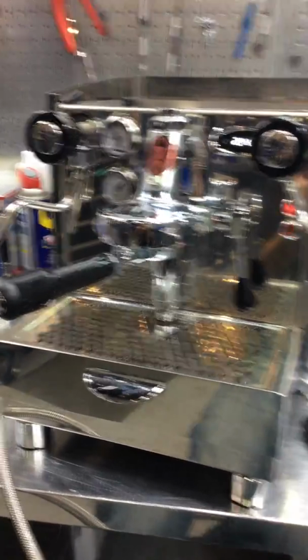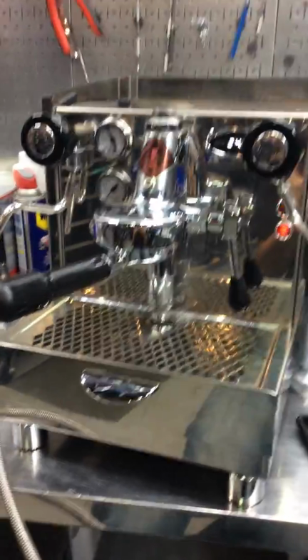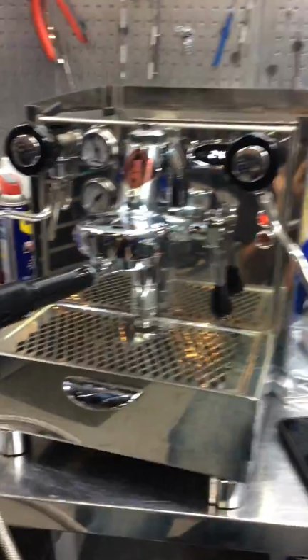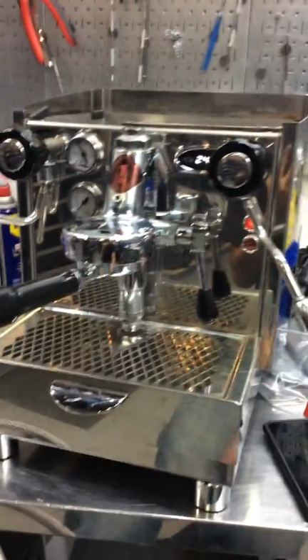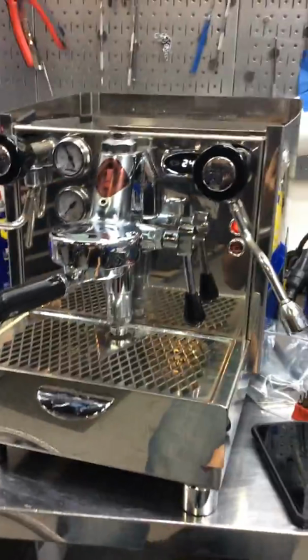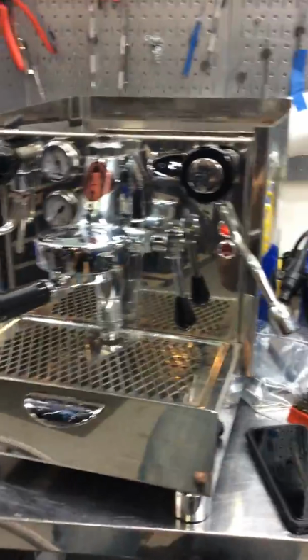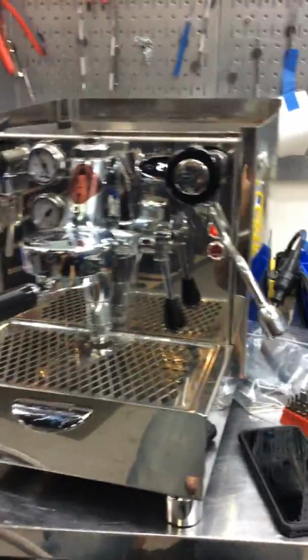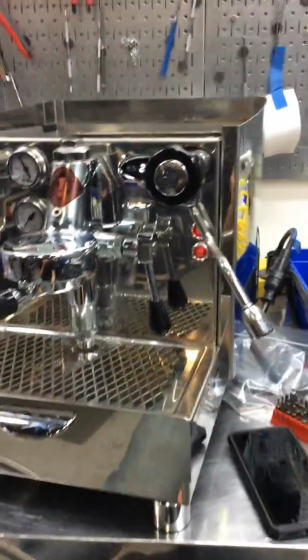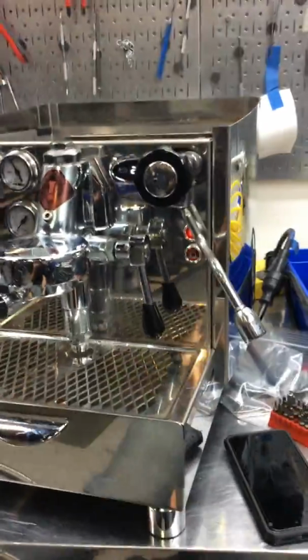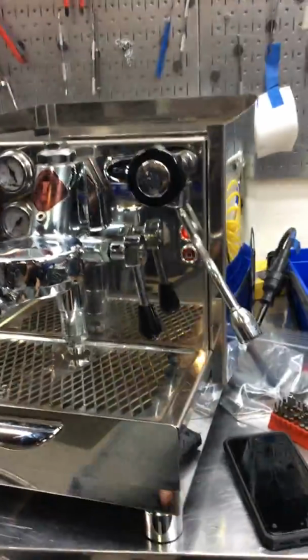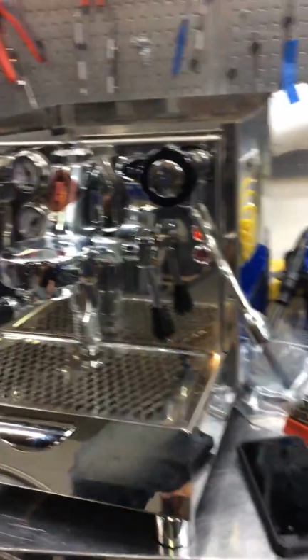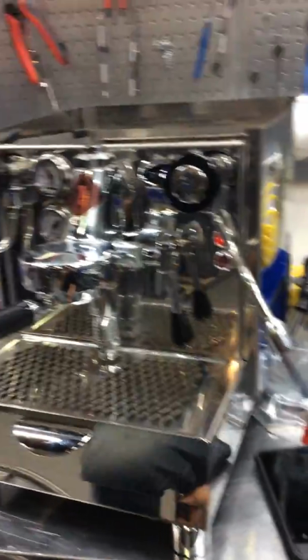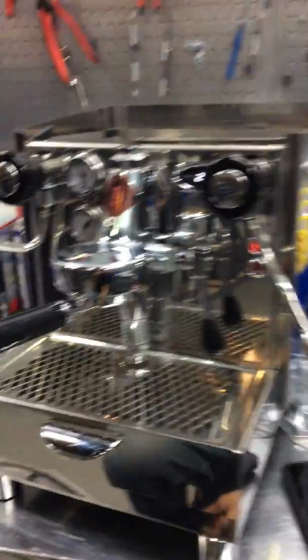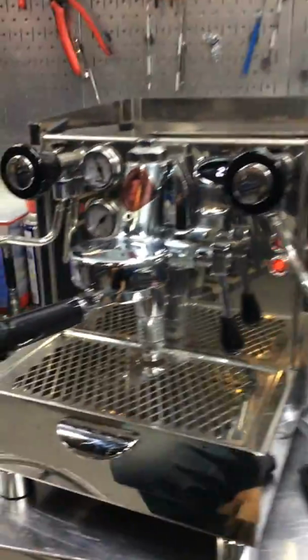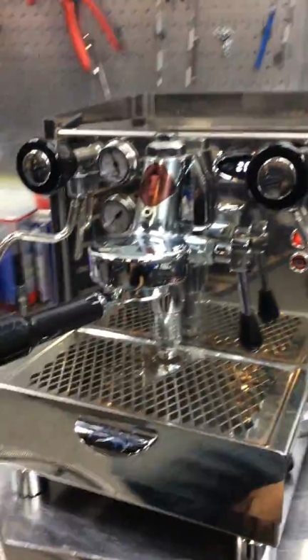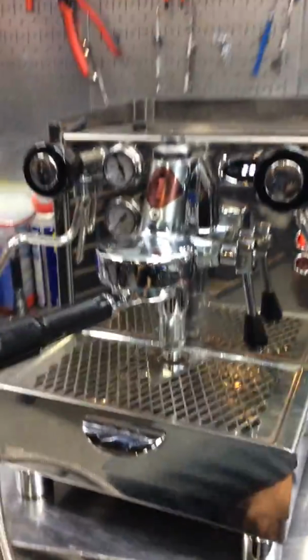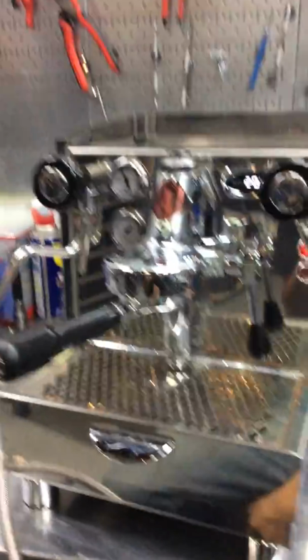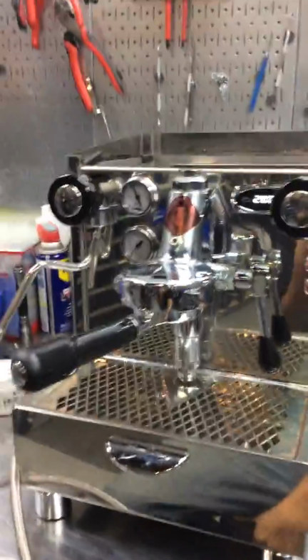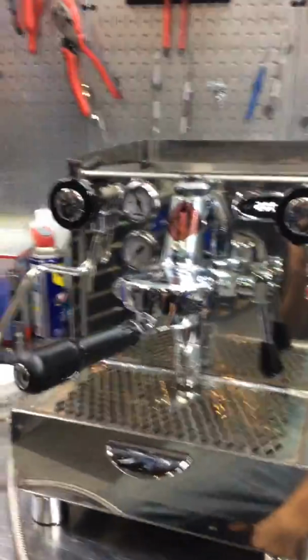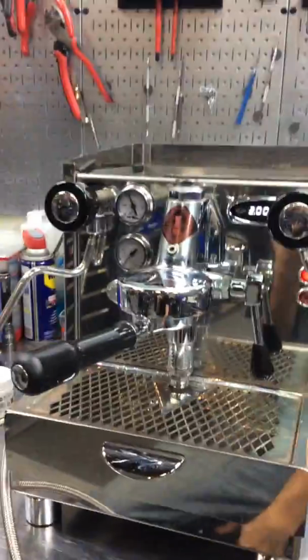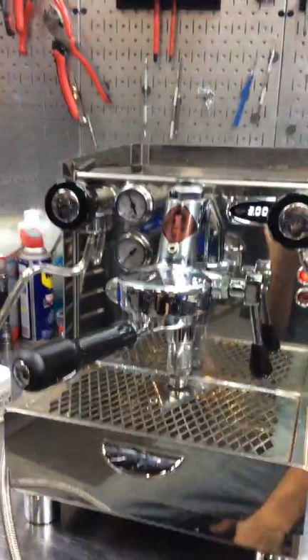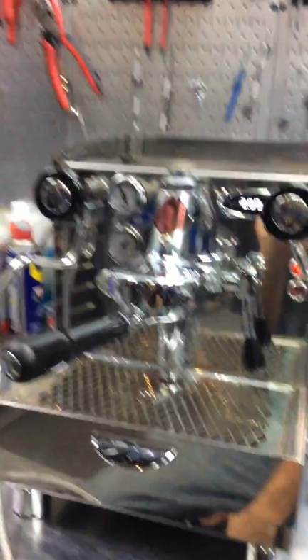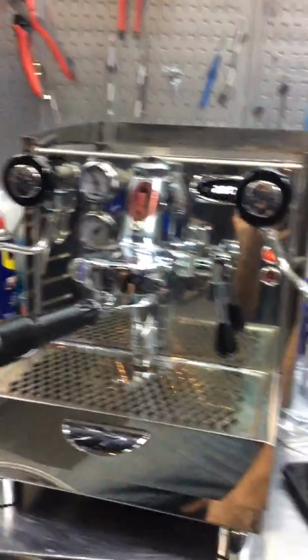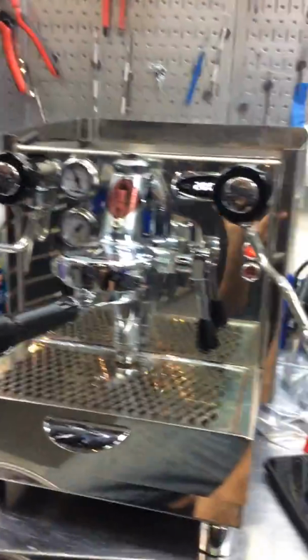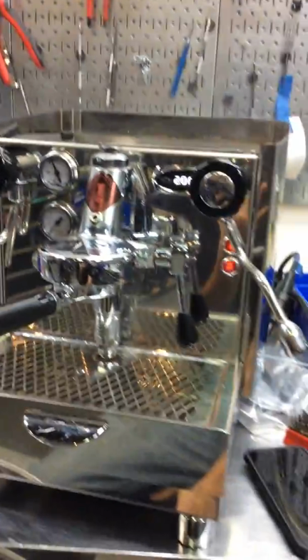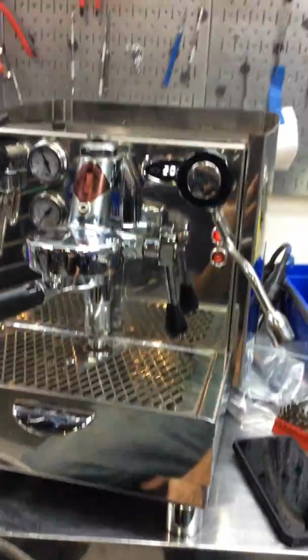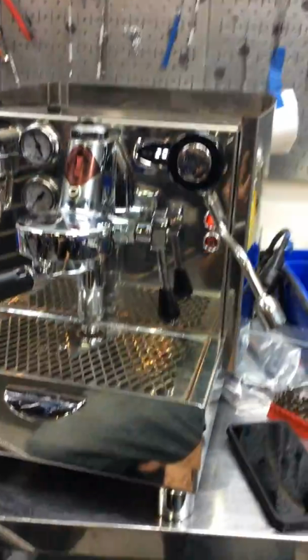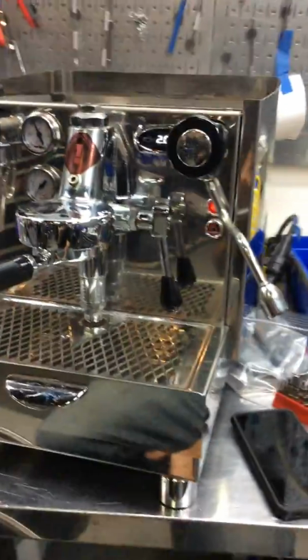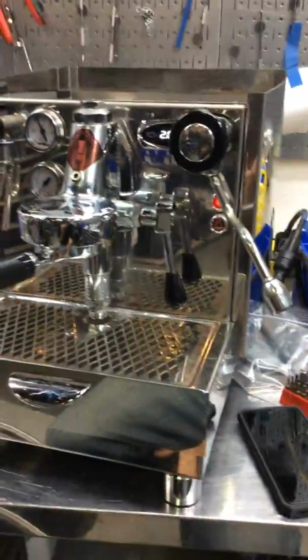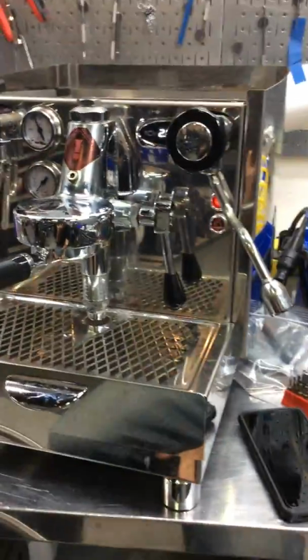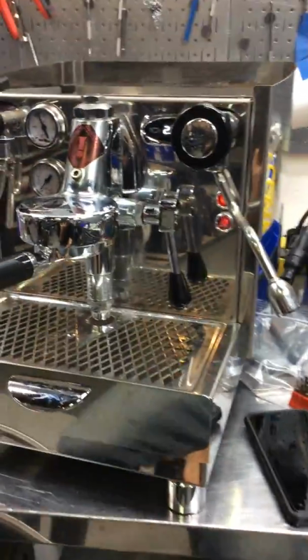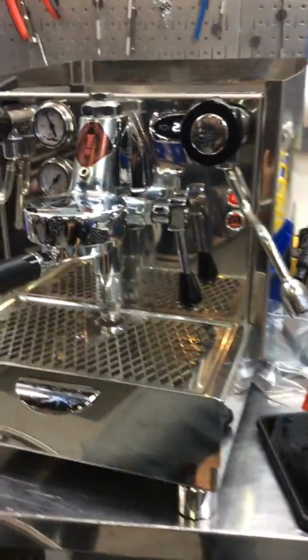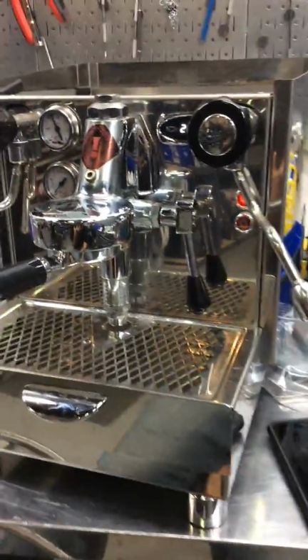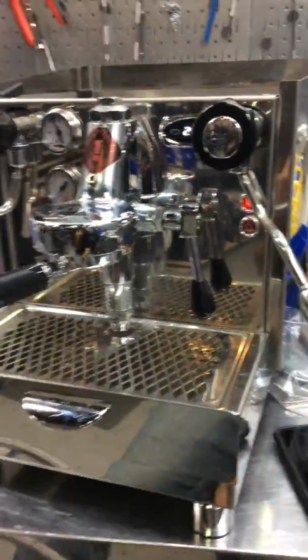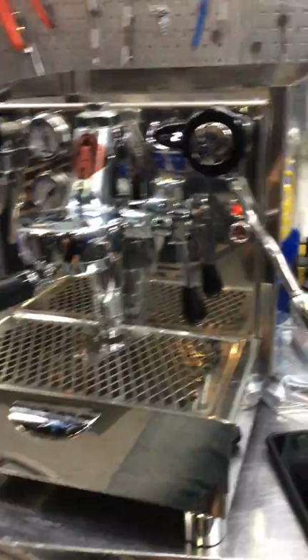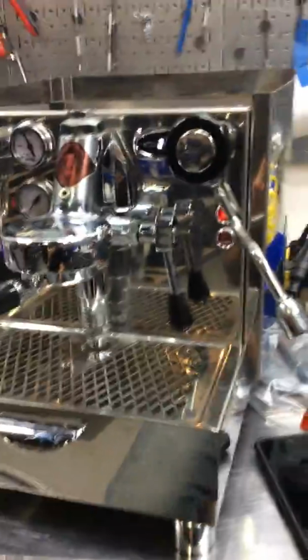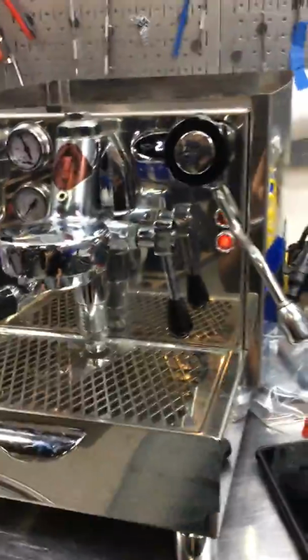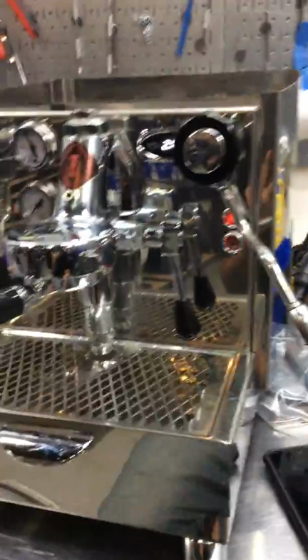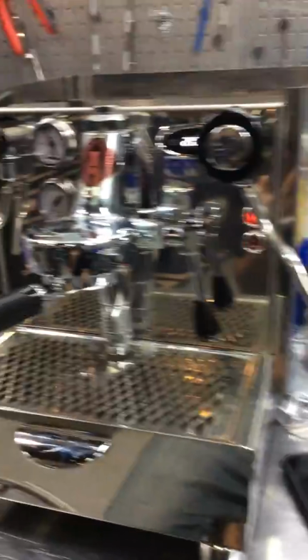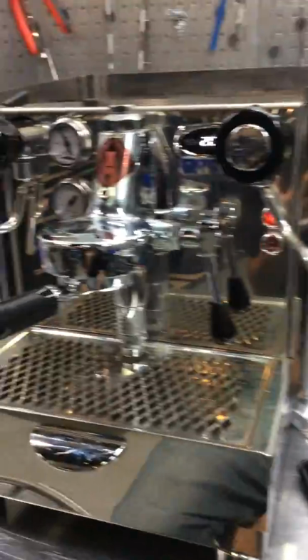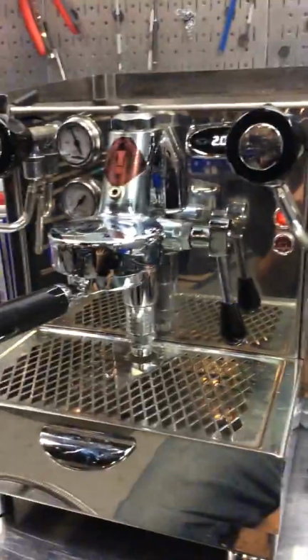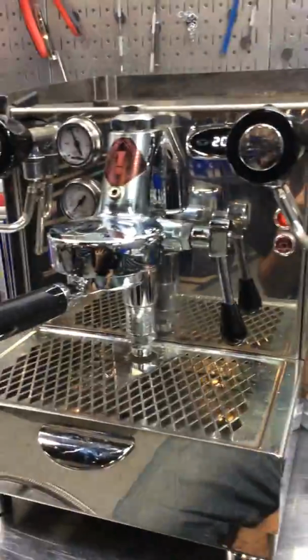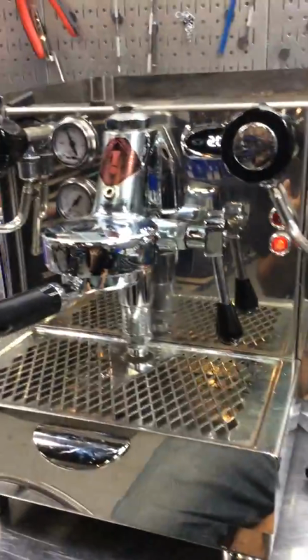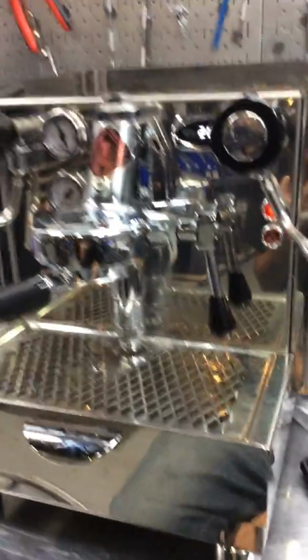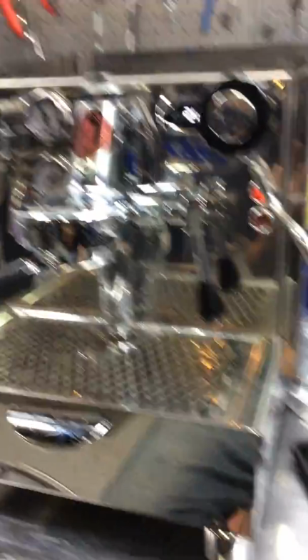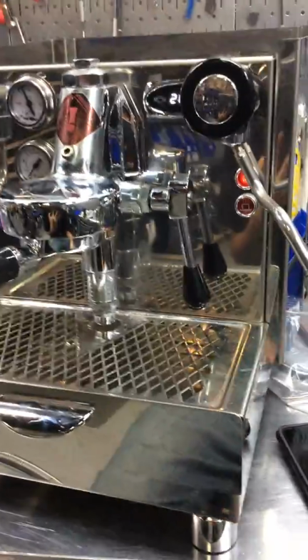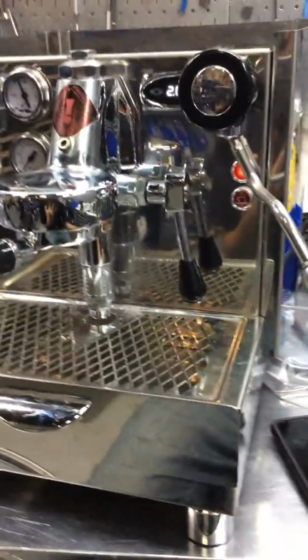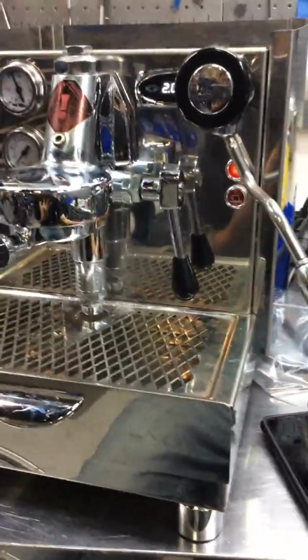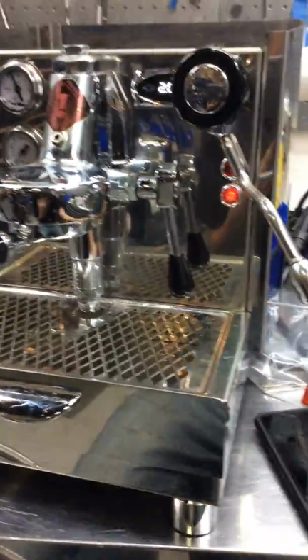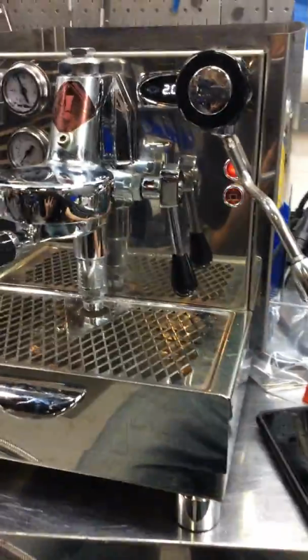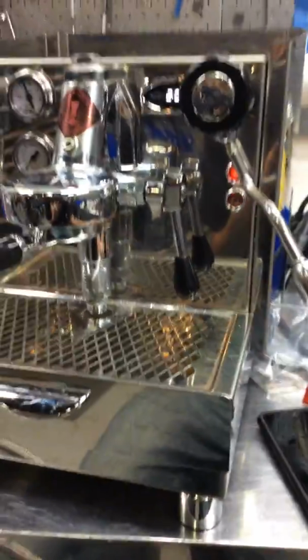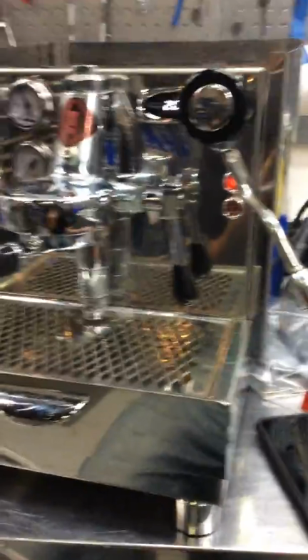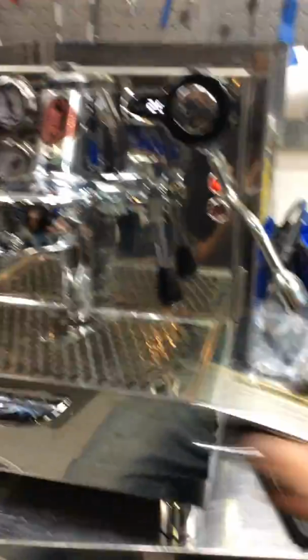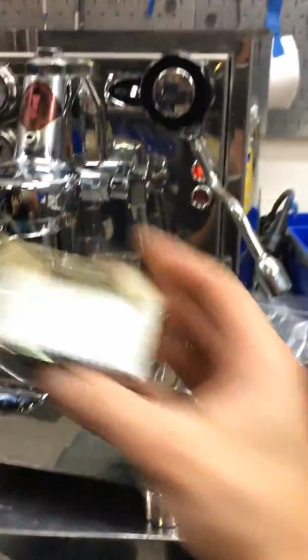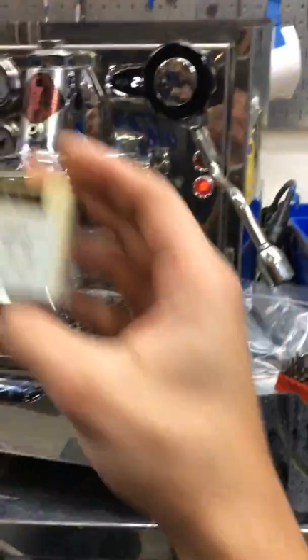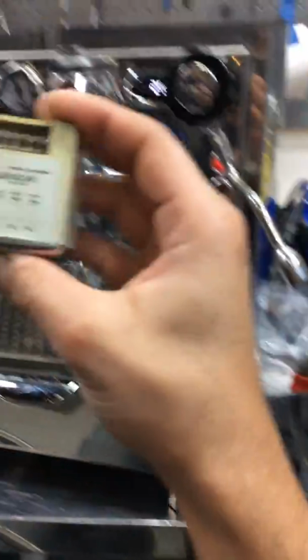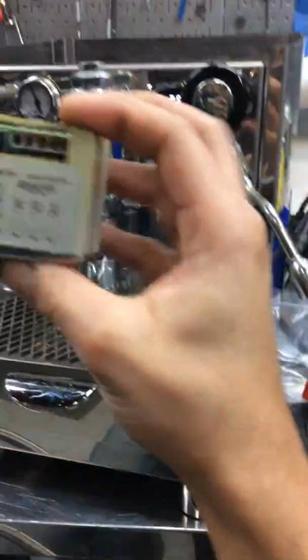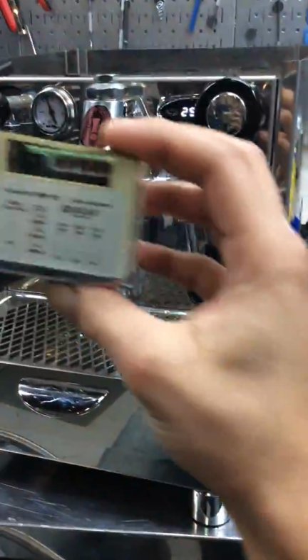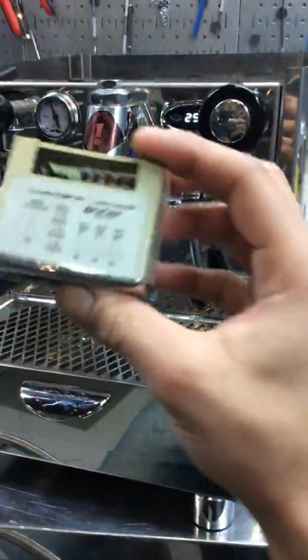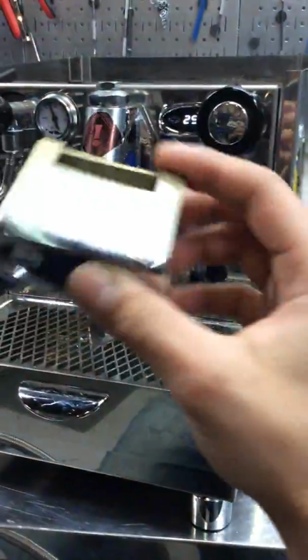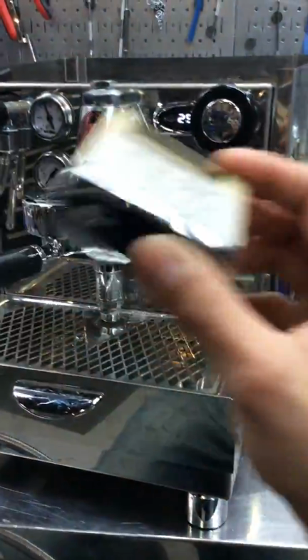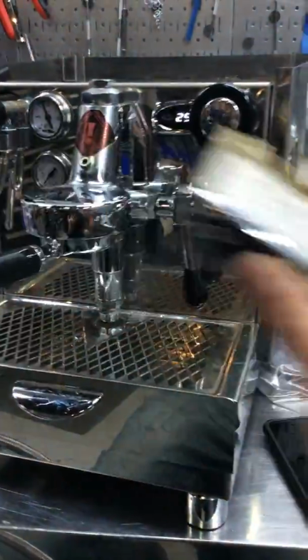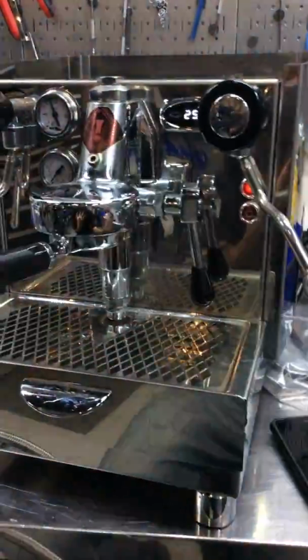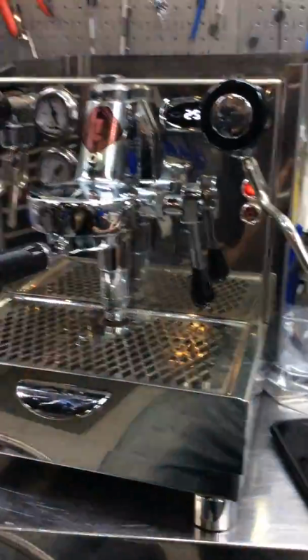Hello everyone, welcome to Cannon Coffee. Here we have an Alice espresso machine. Now for this machine we just replaced the PID, the one that you see right here.